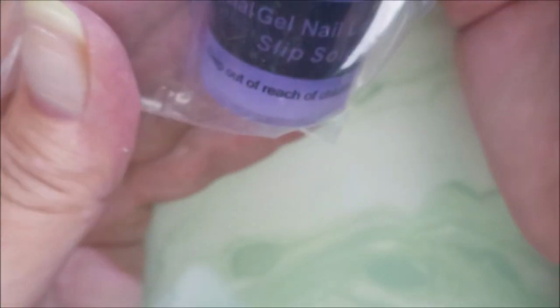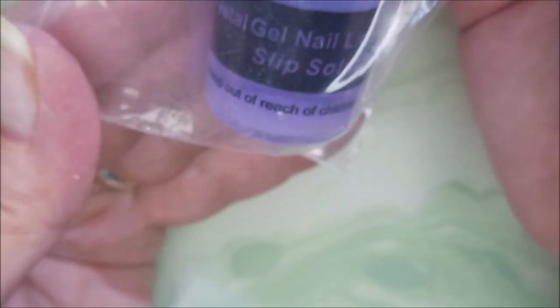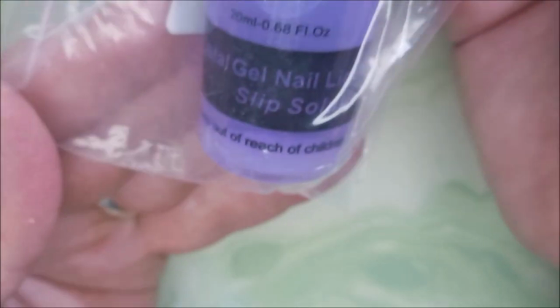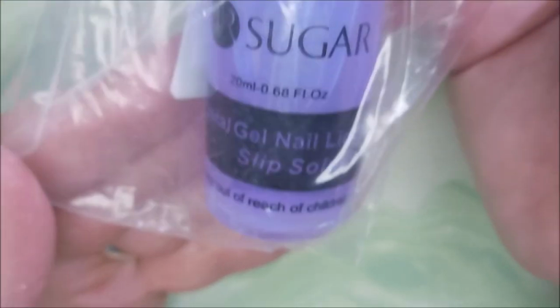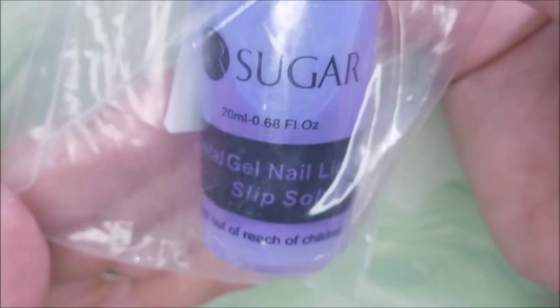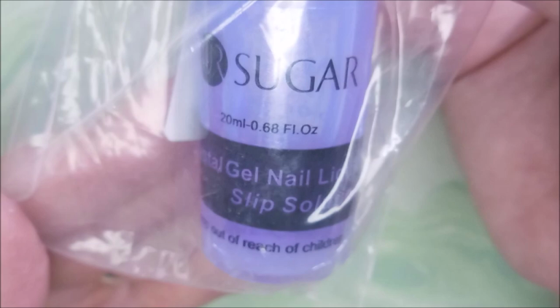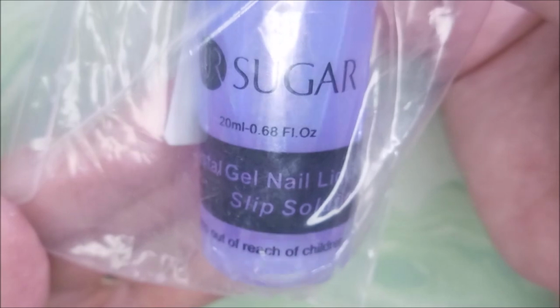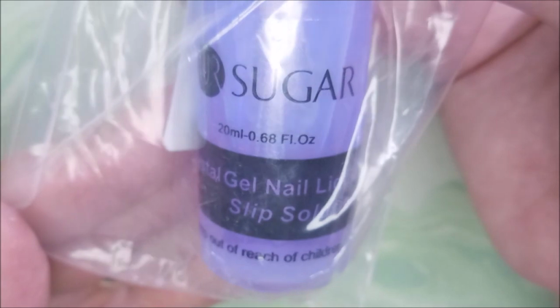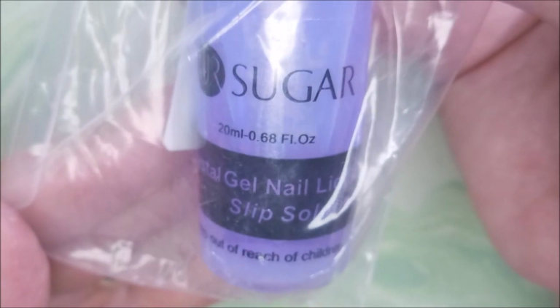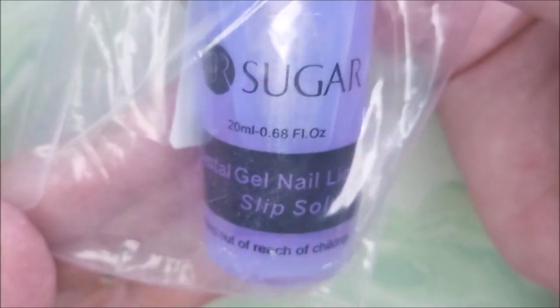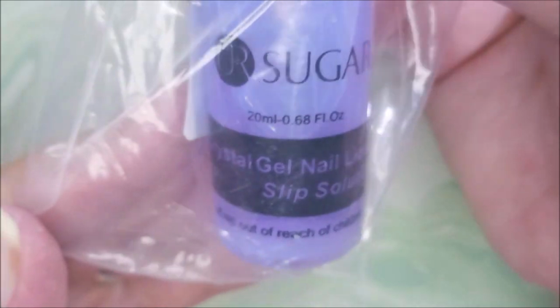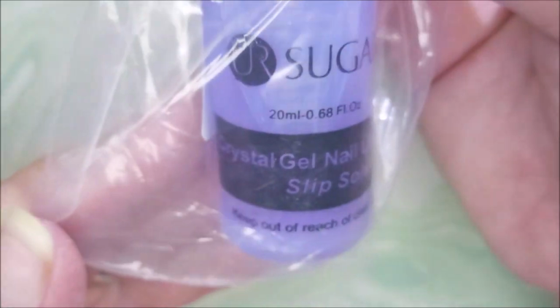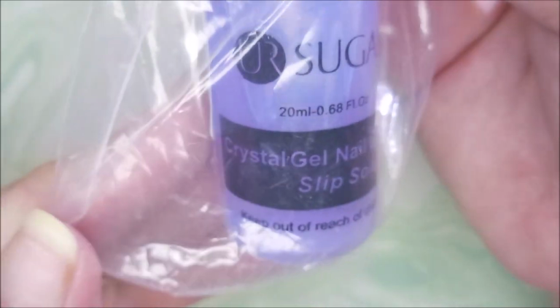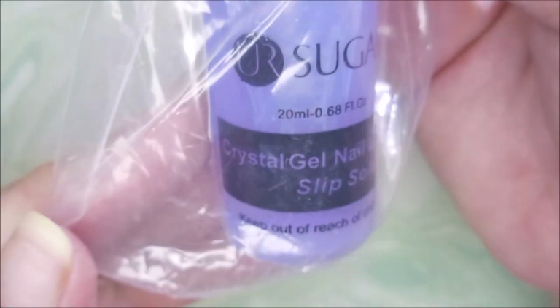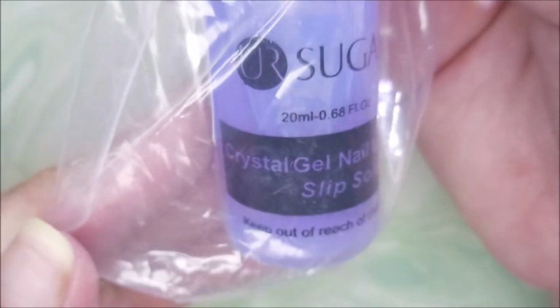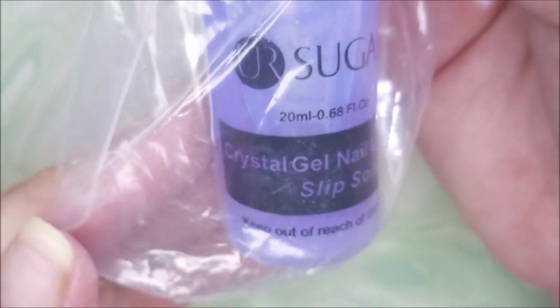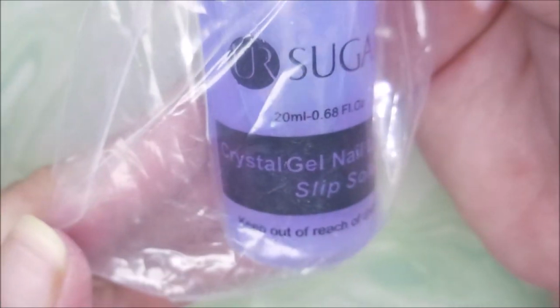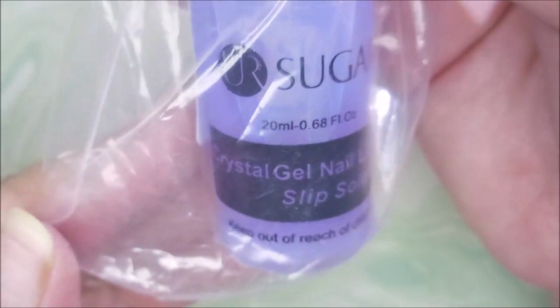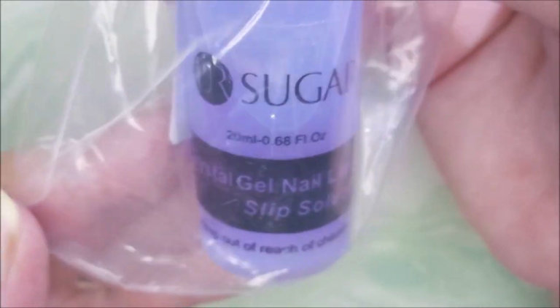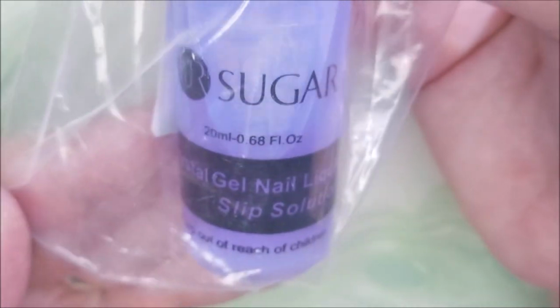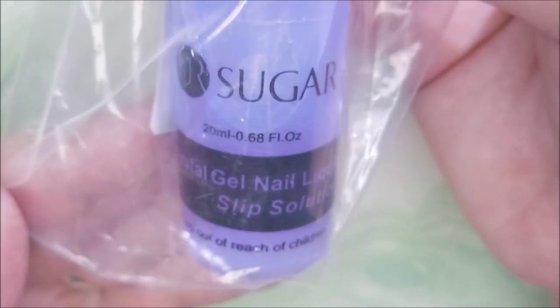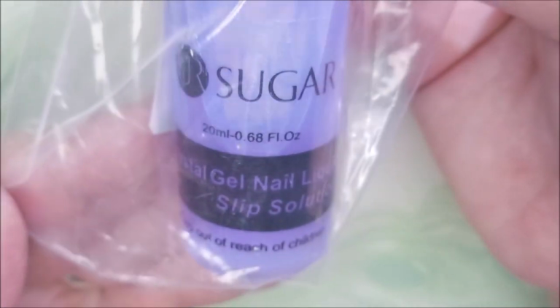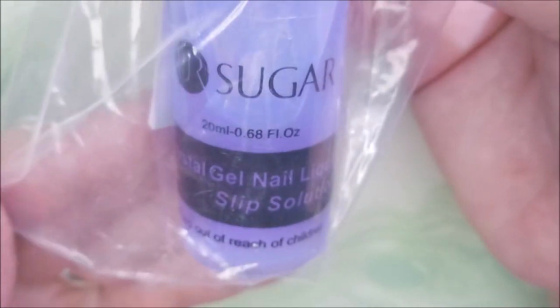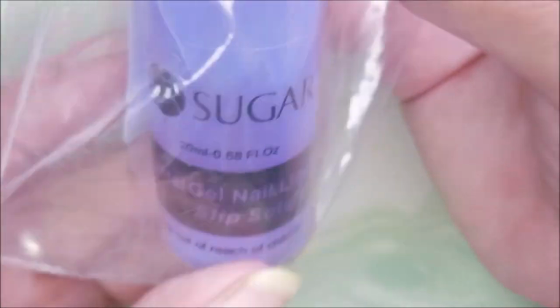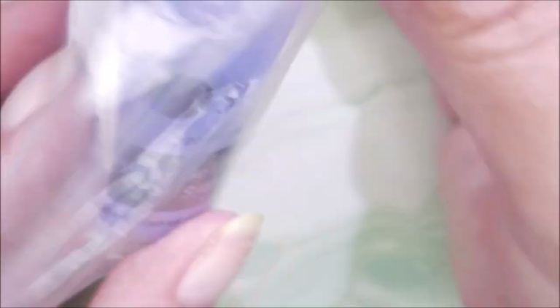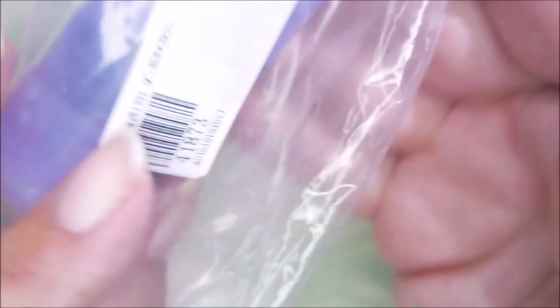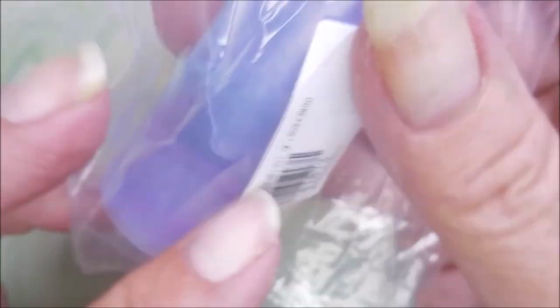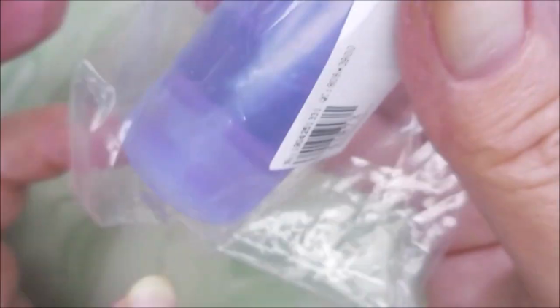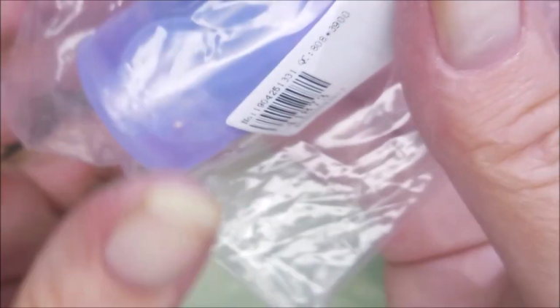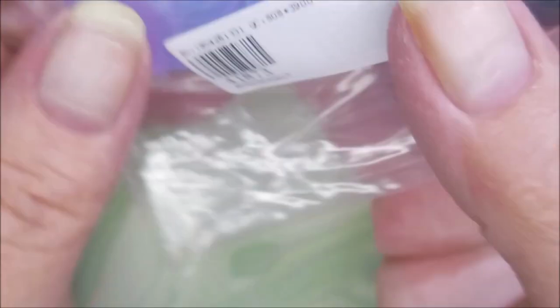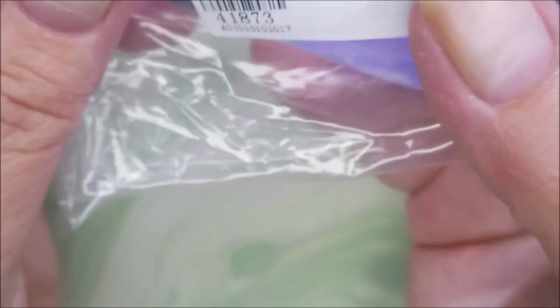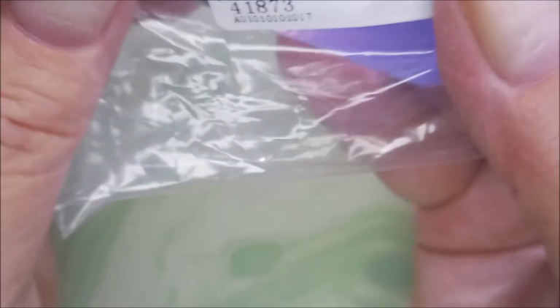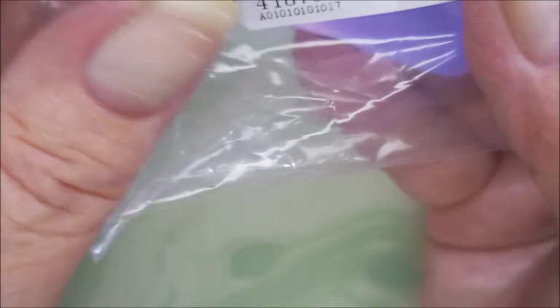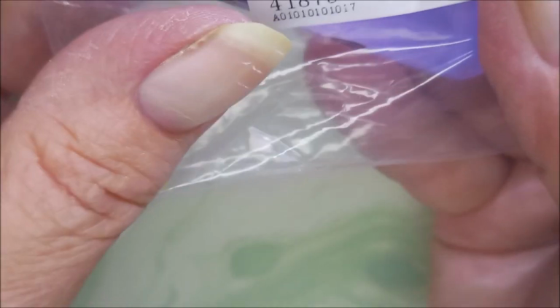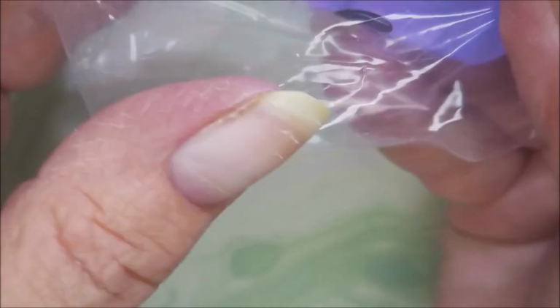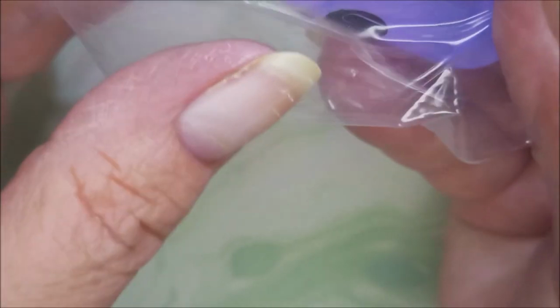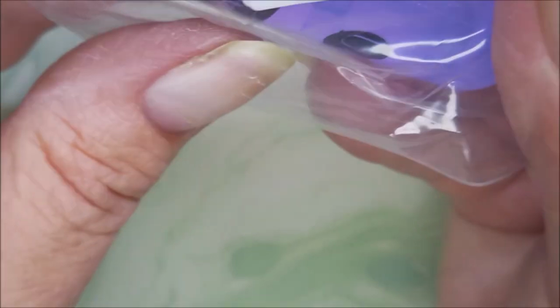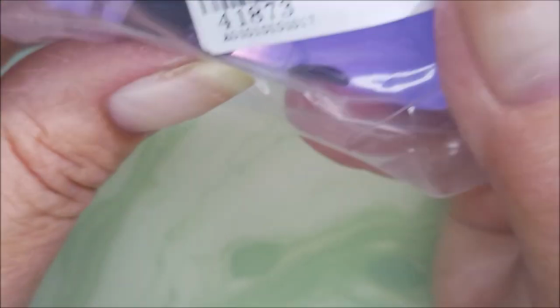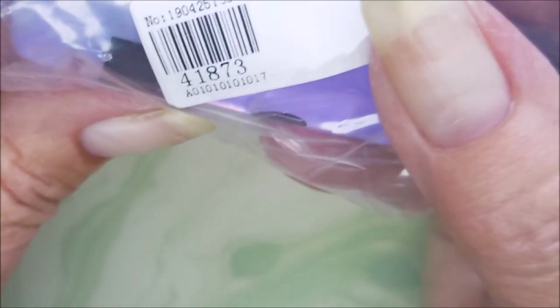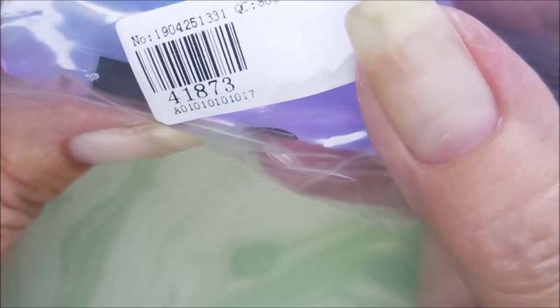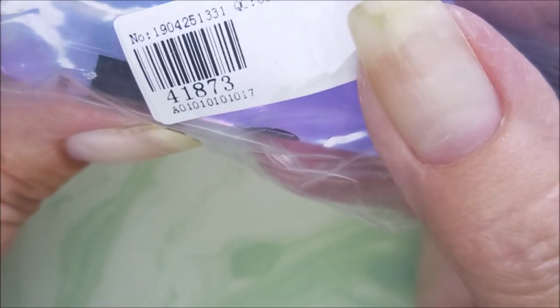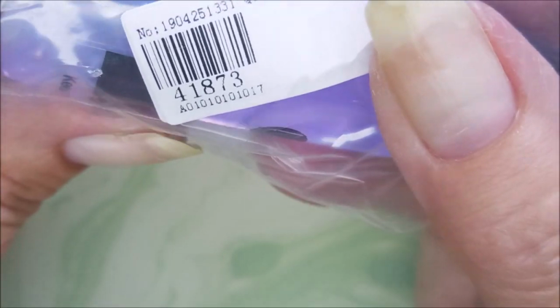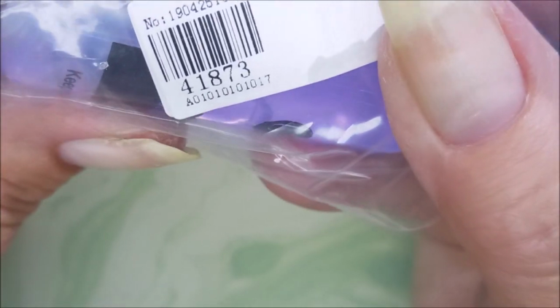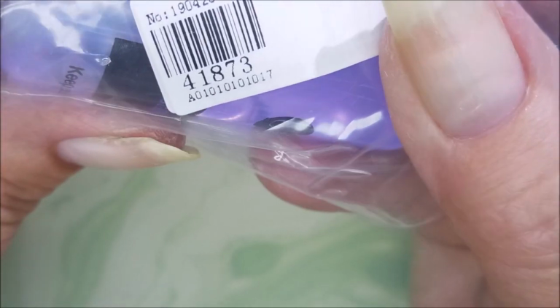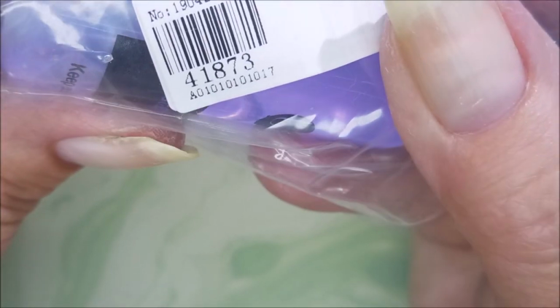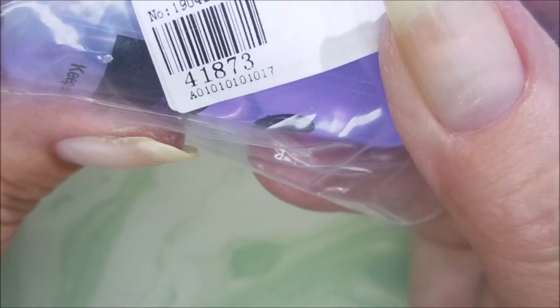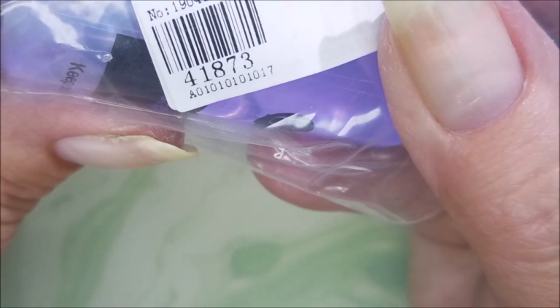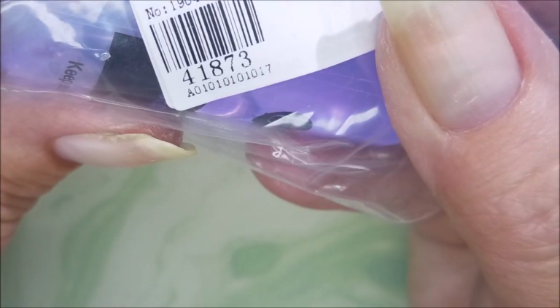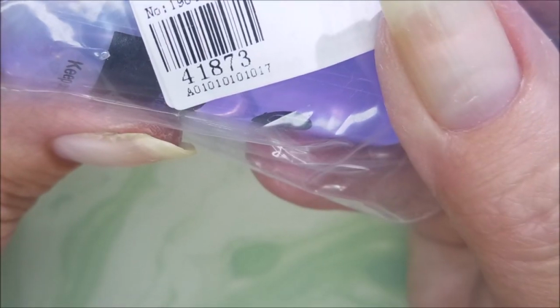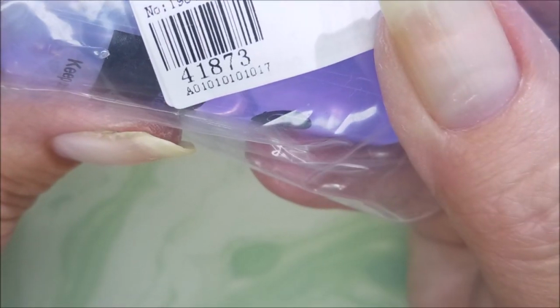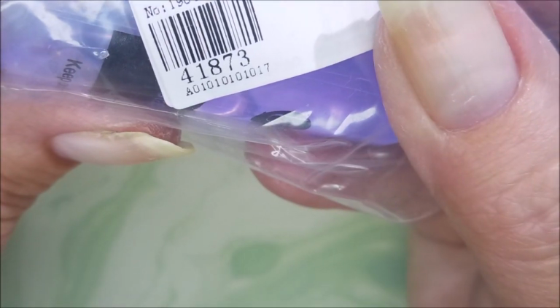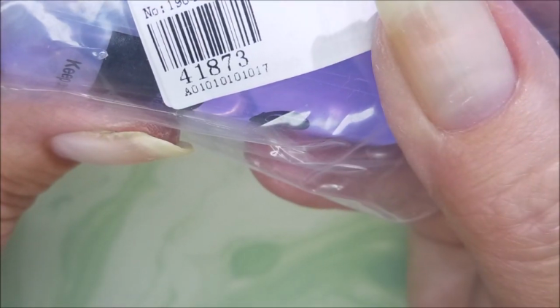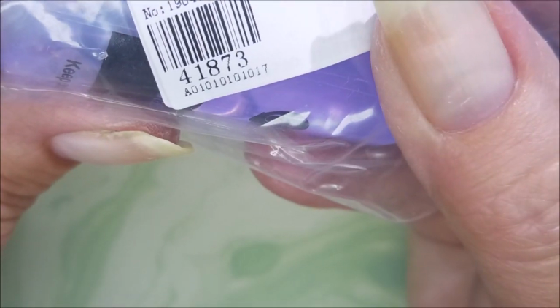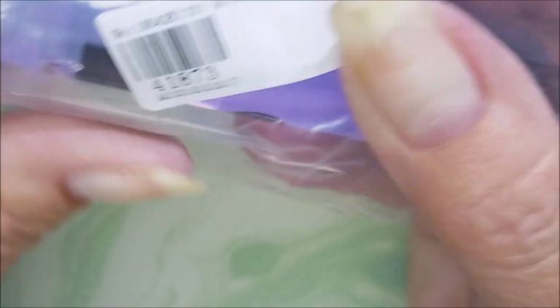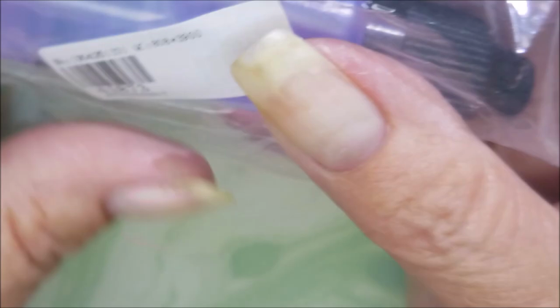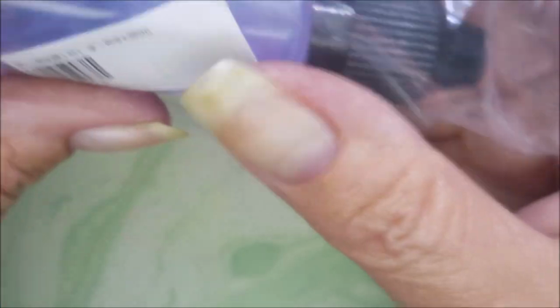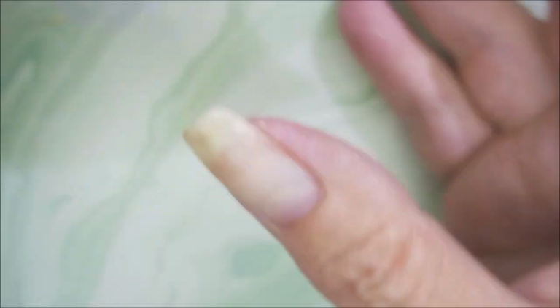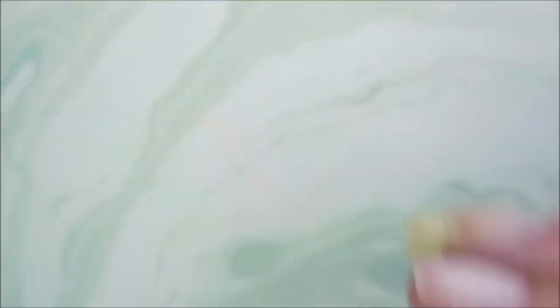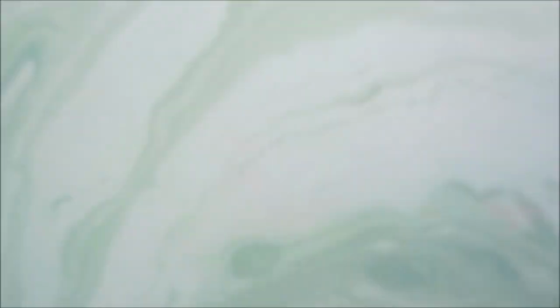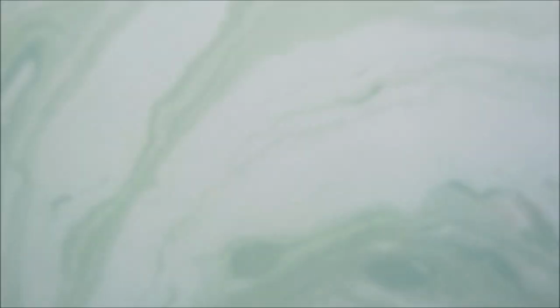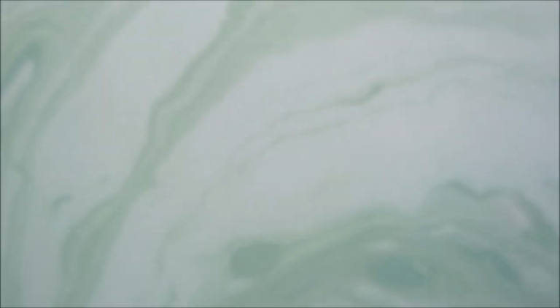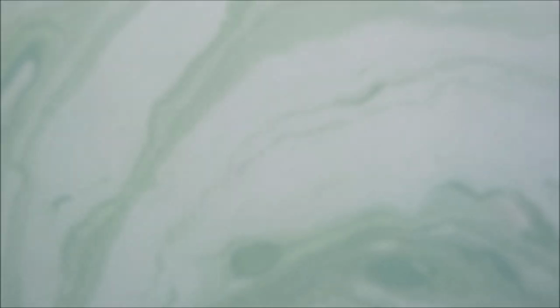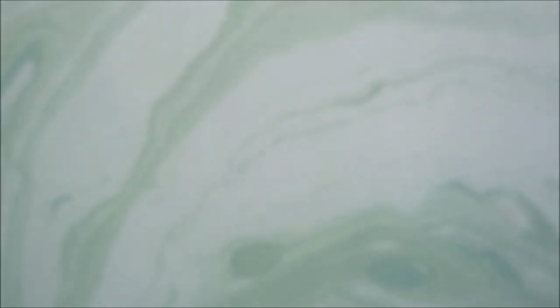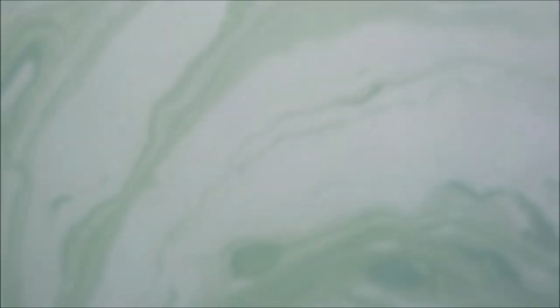It also came with some of this UR Sugar slip solution, and there's the code for that.